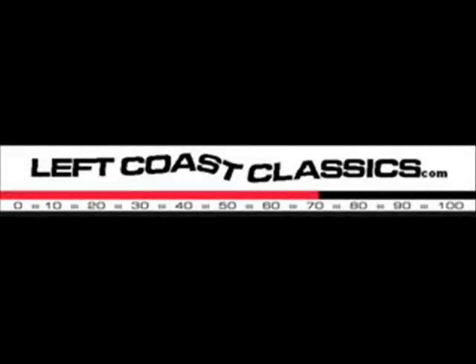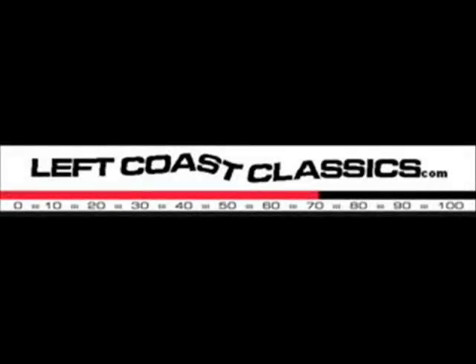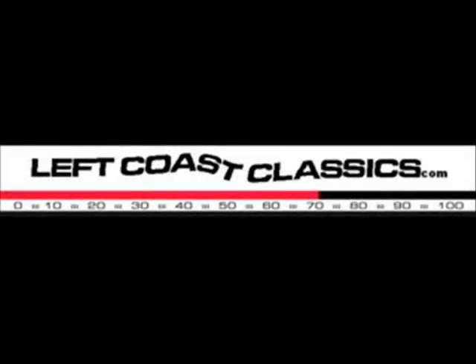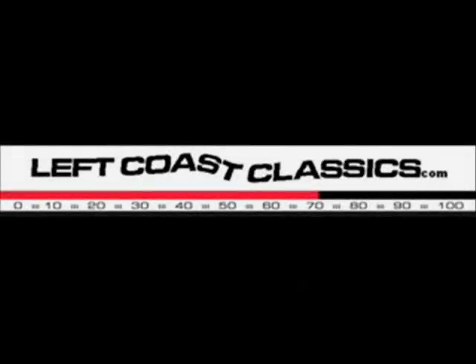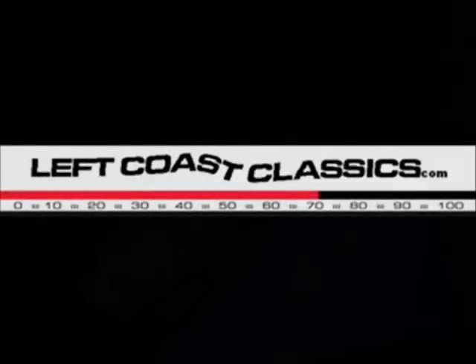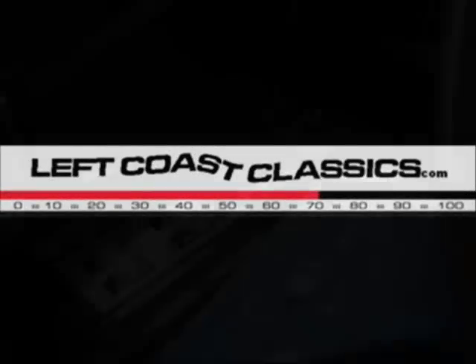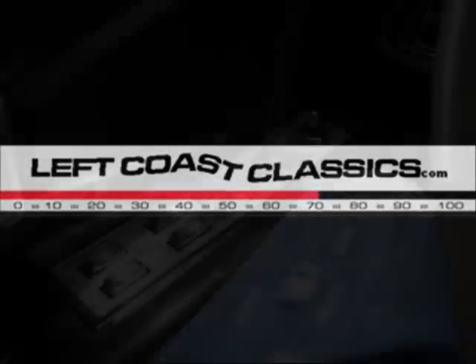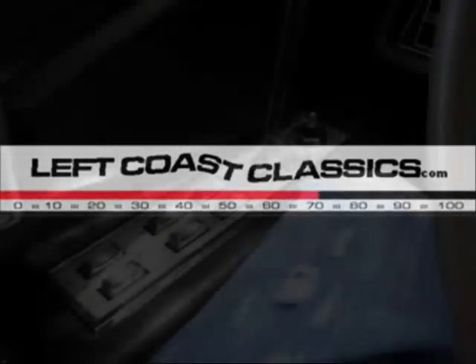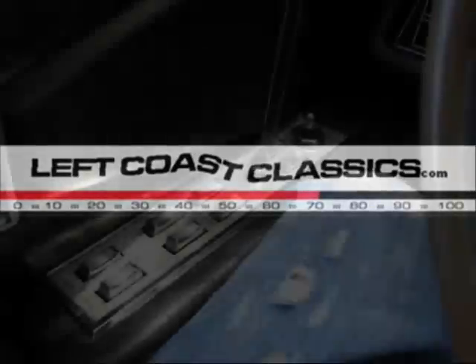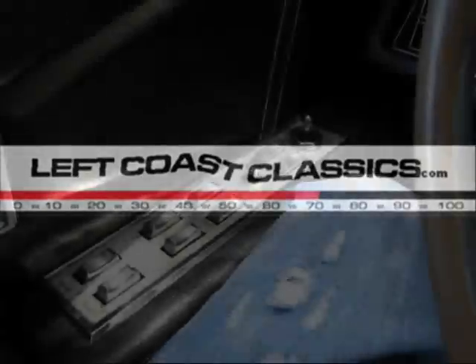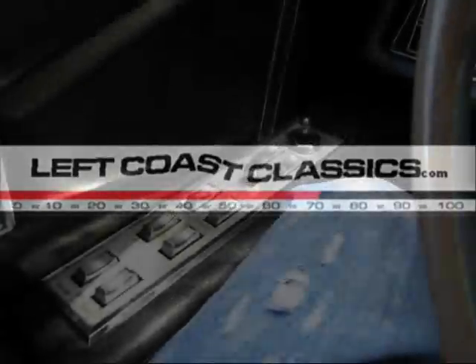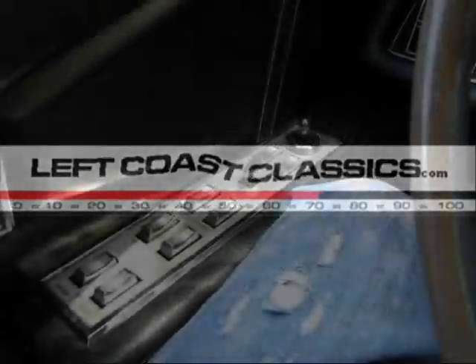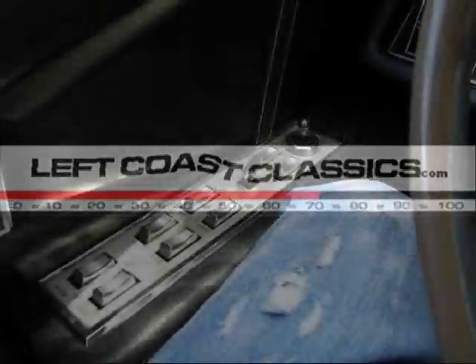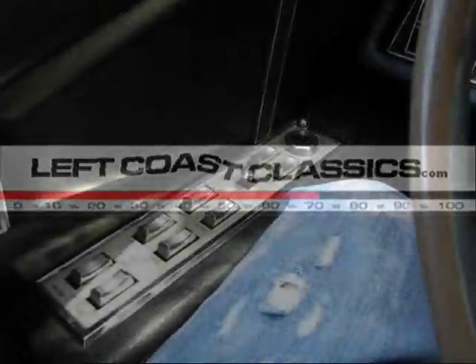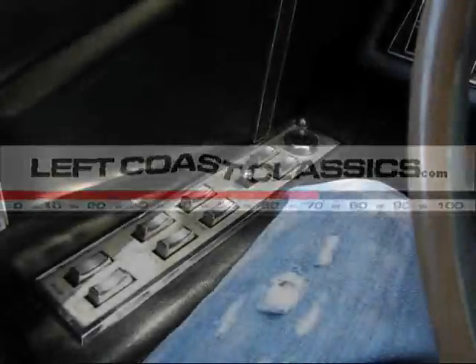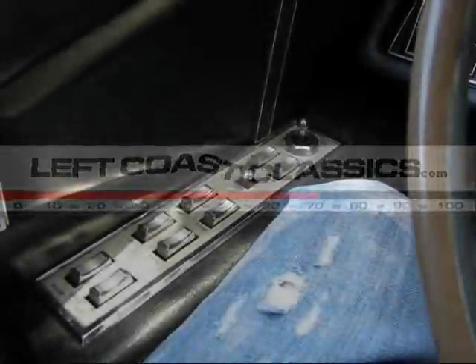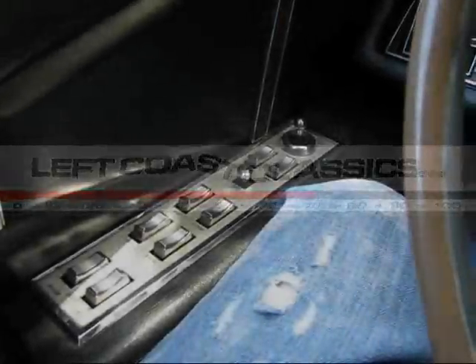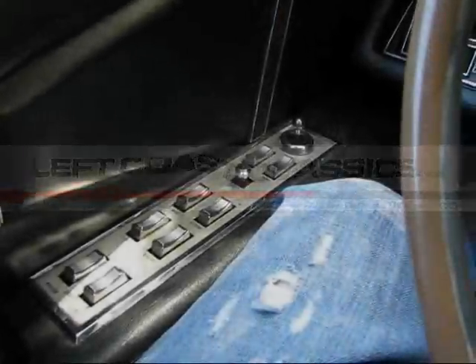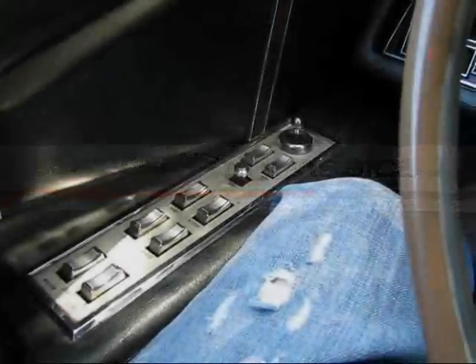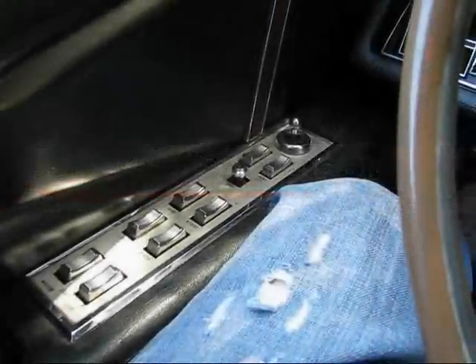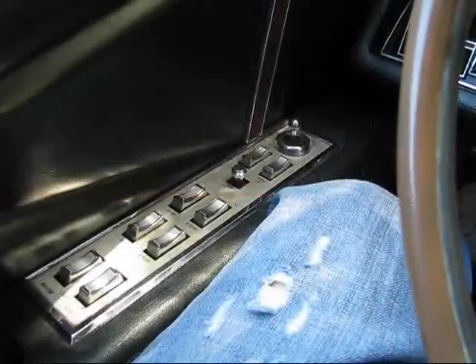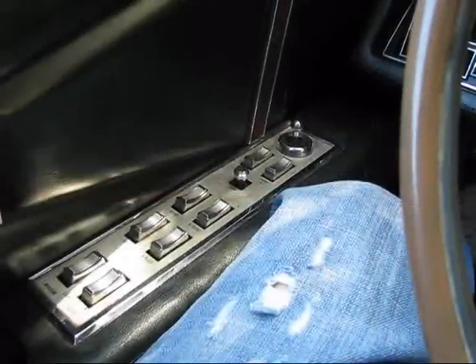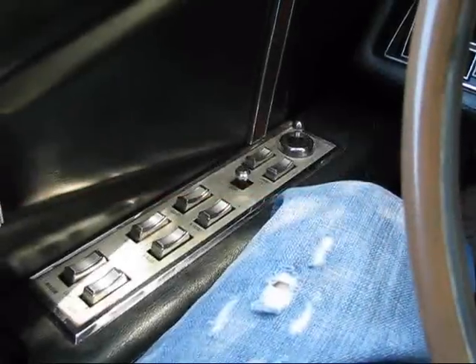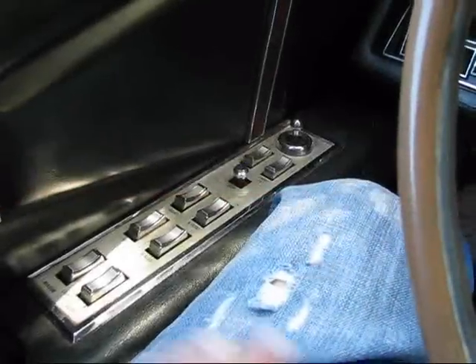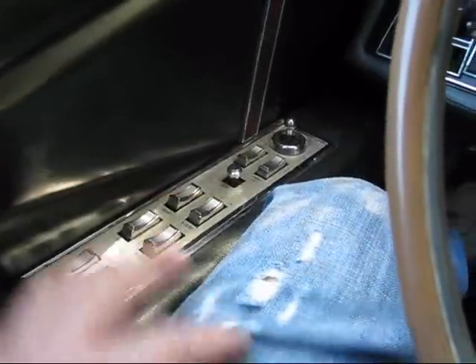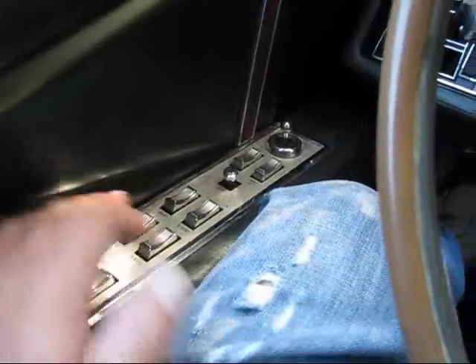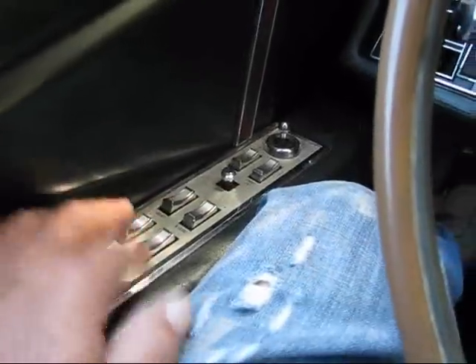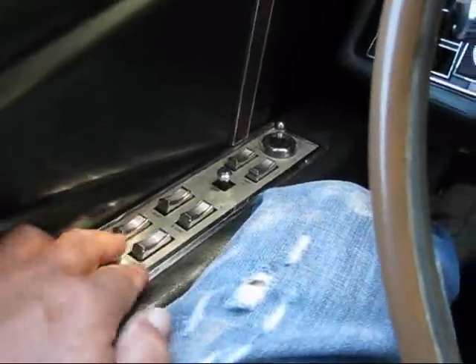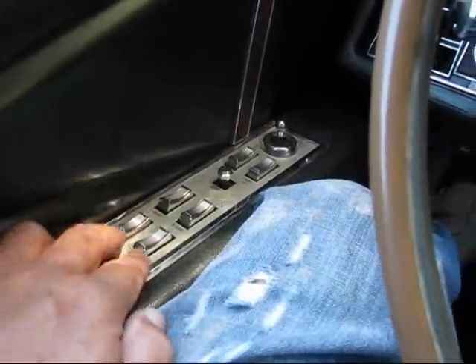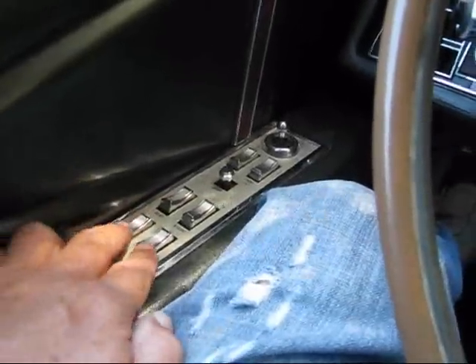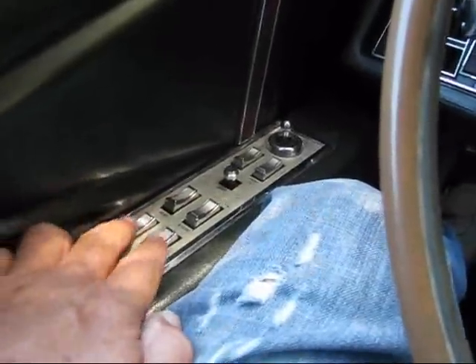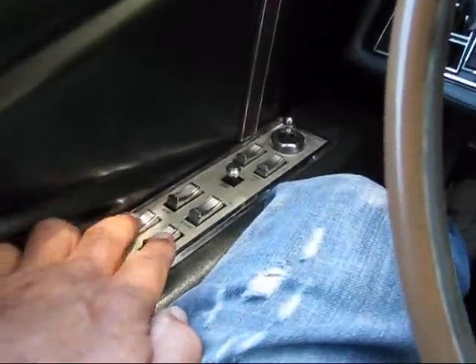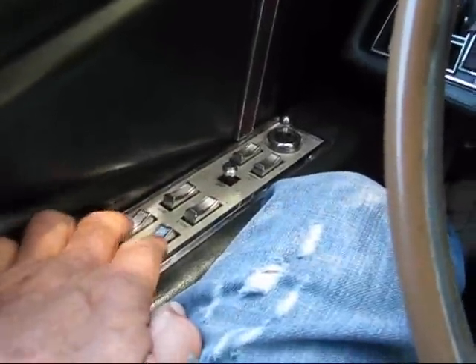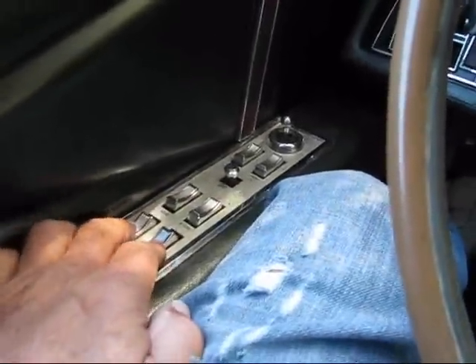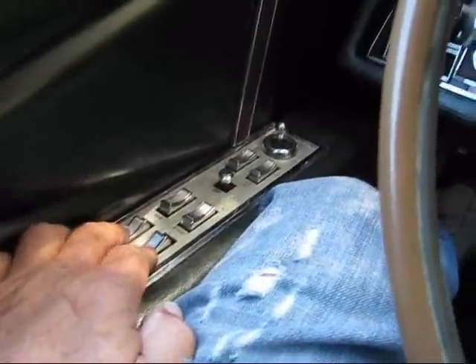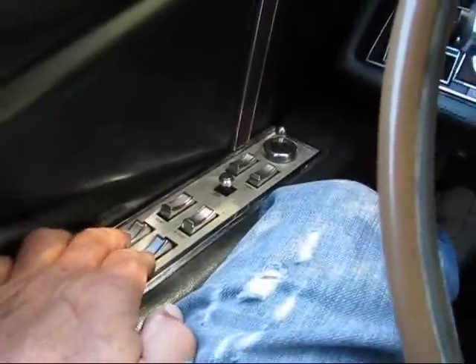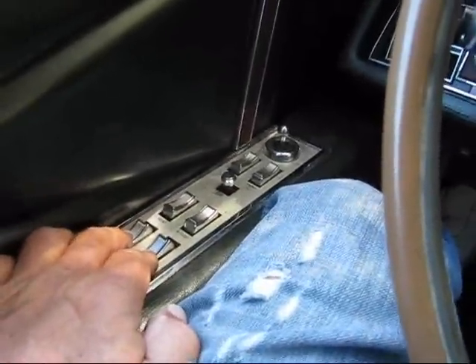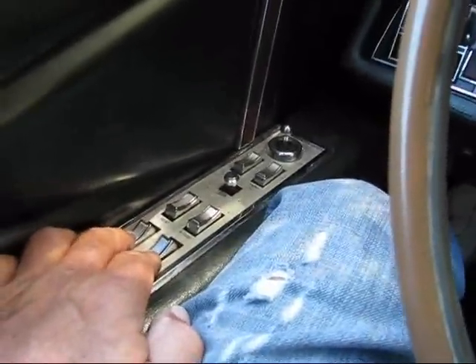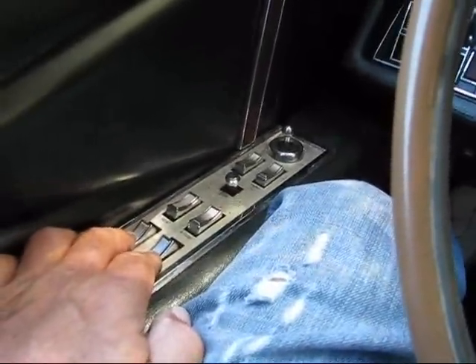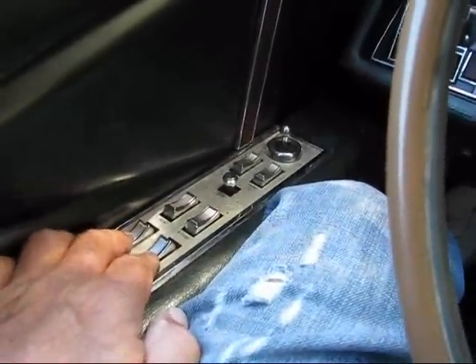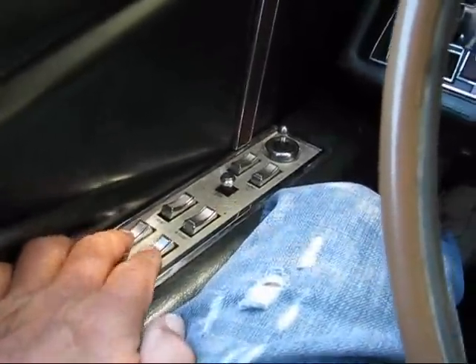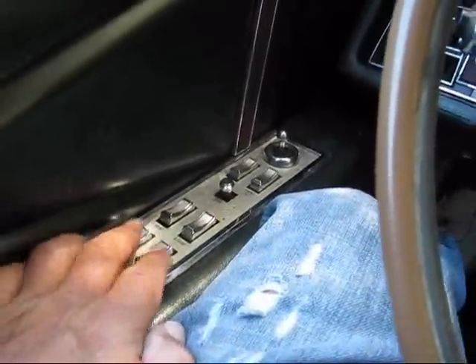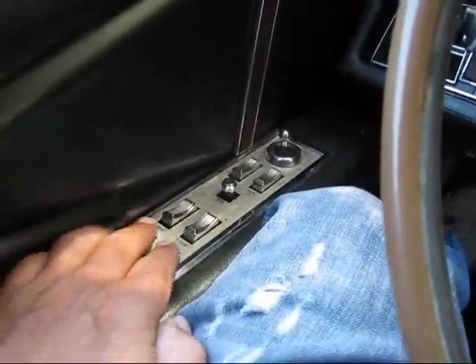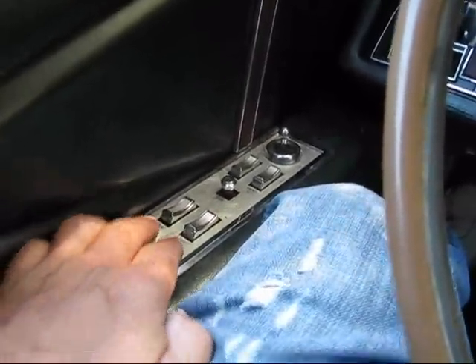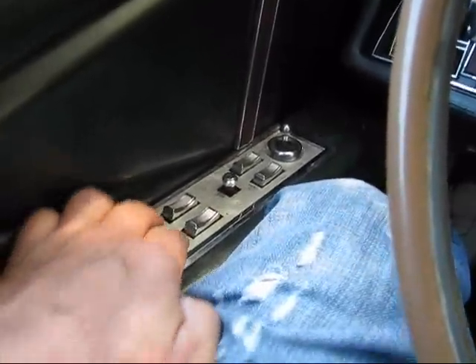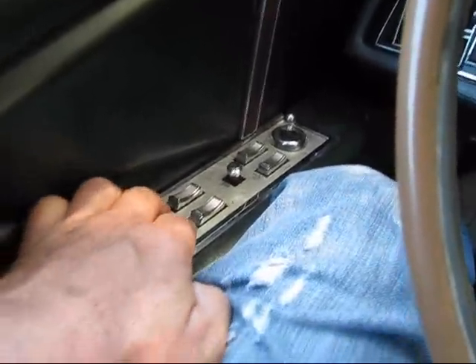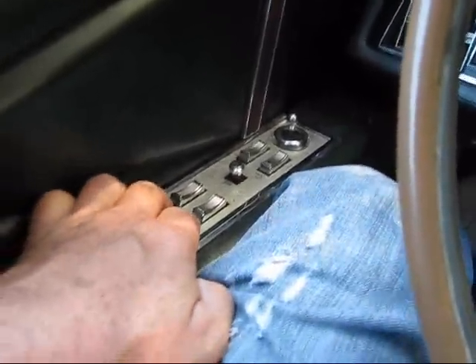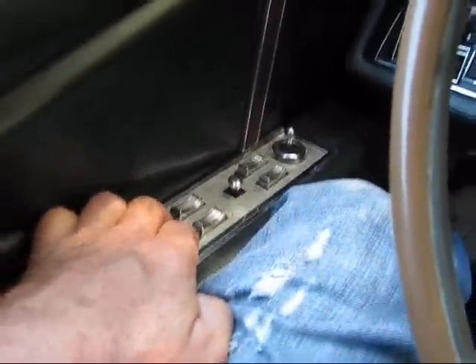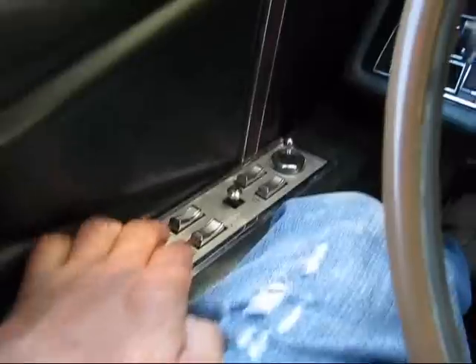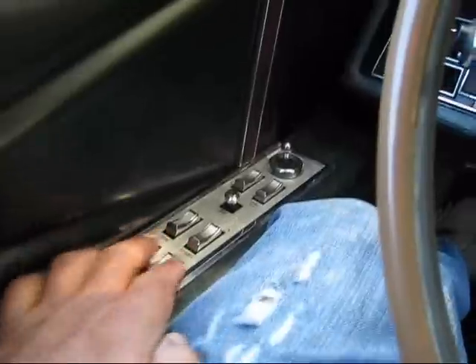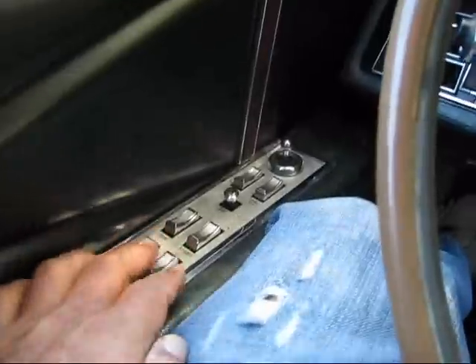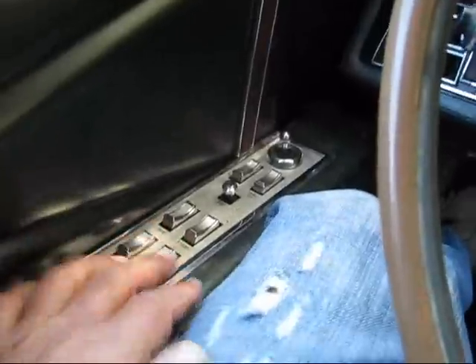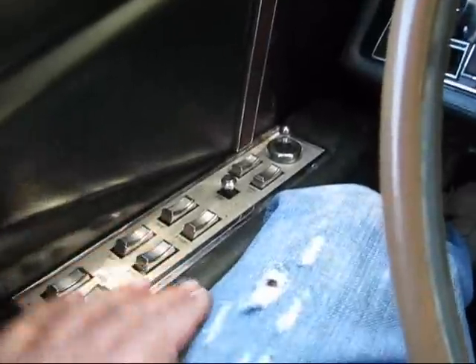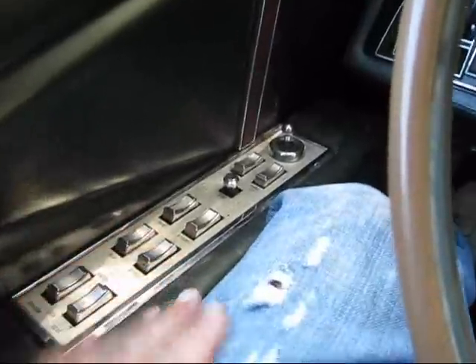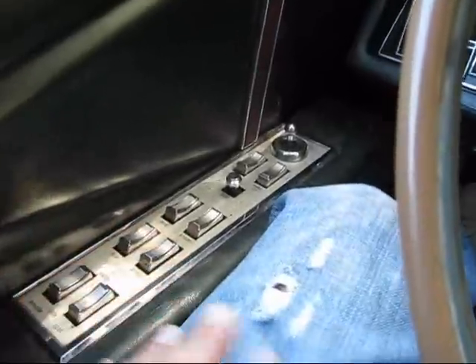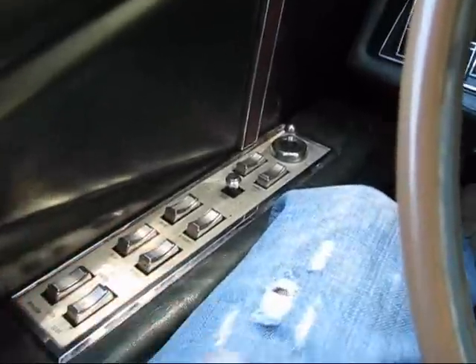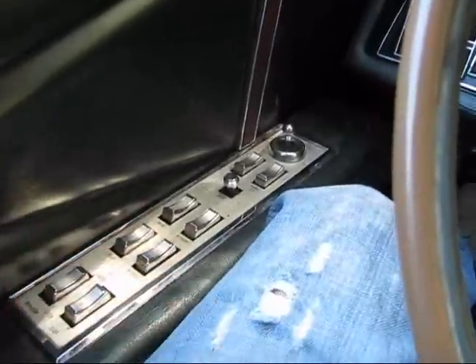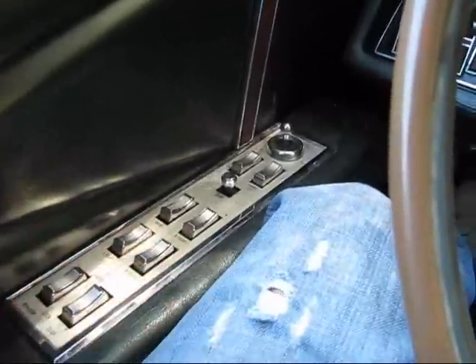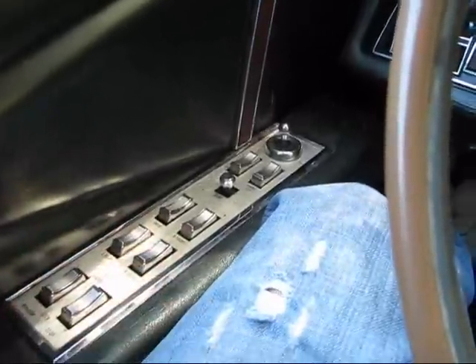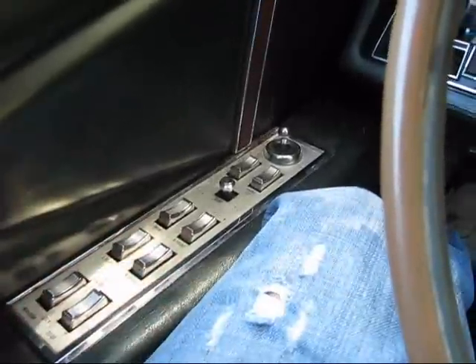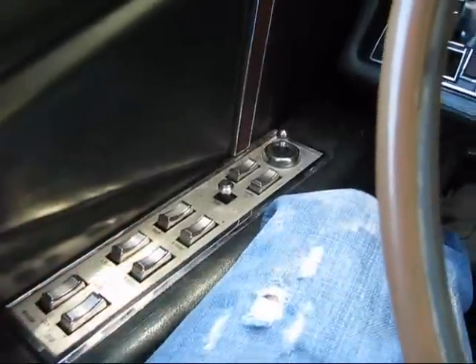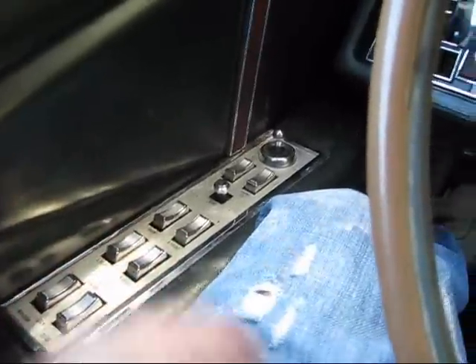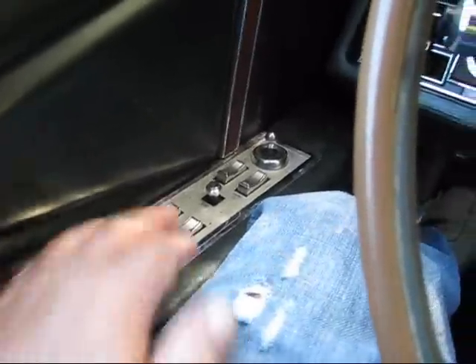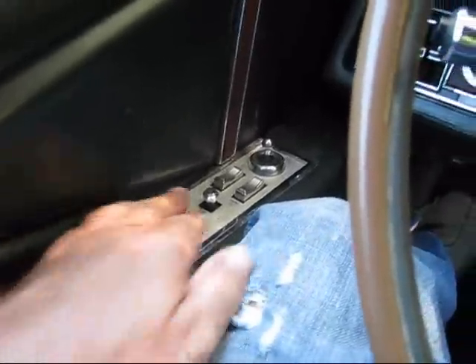The front left and right windows work, but the rears don't want to go up or down — they're stuck up.